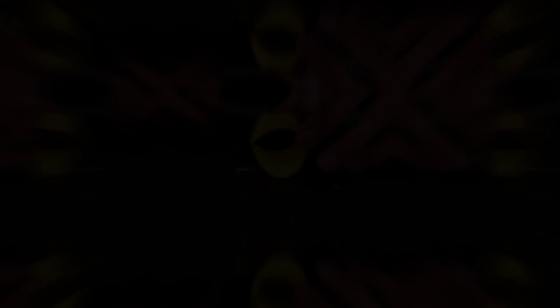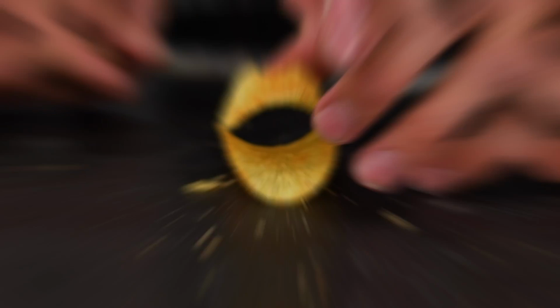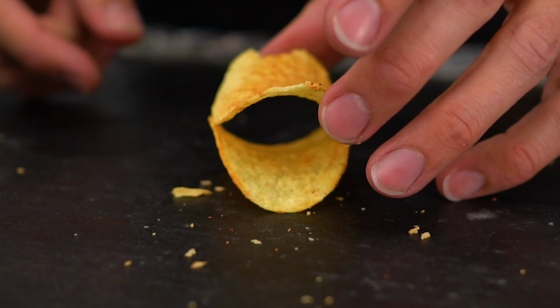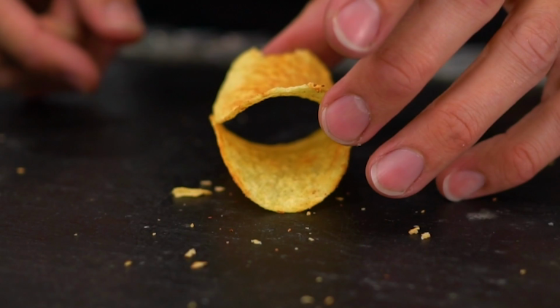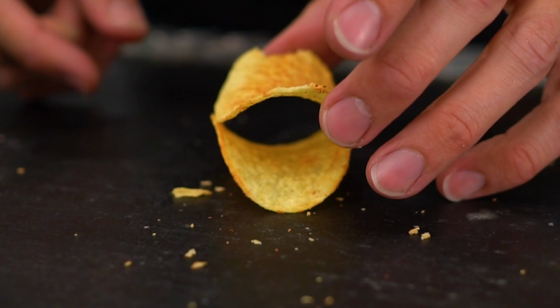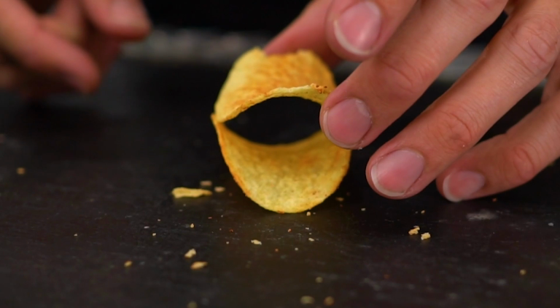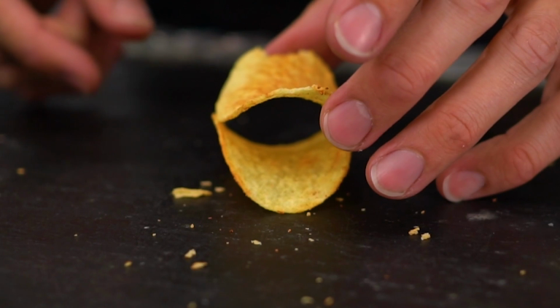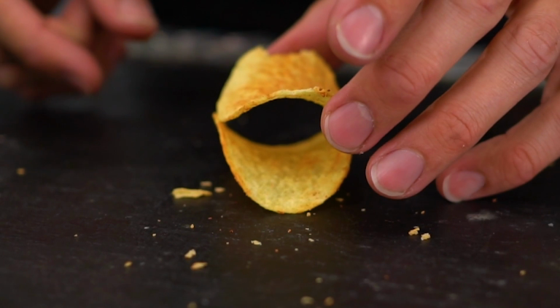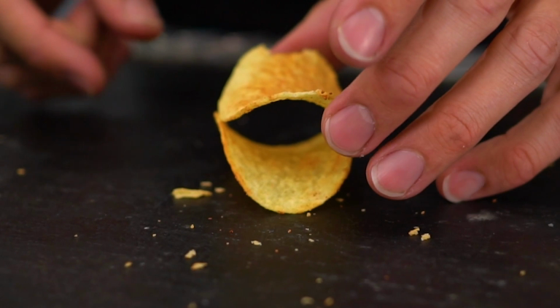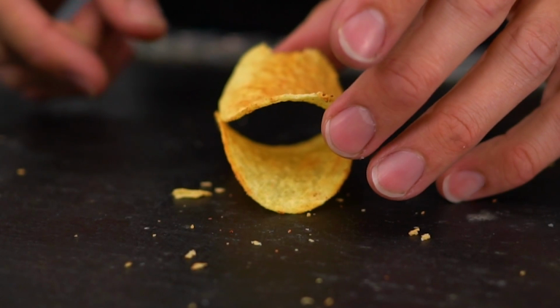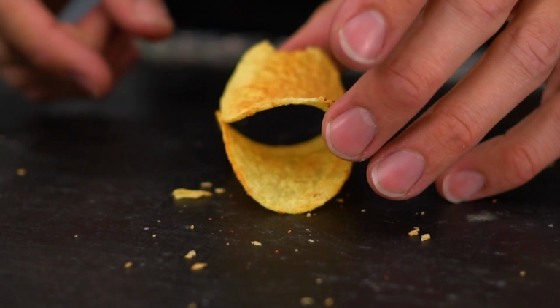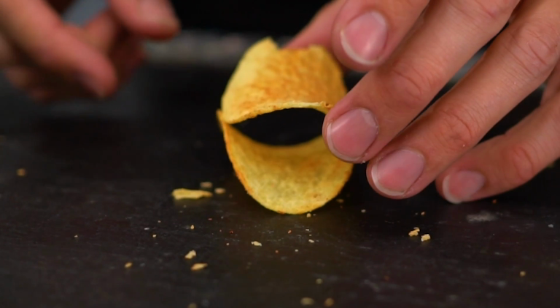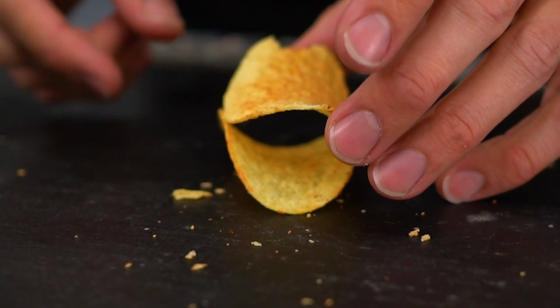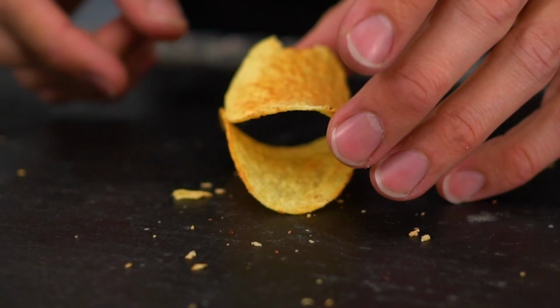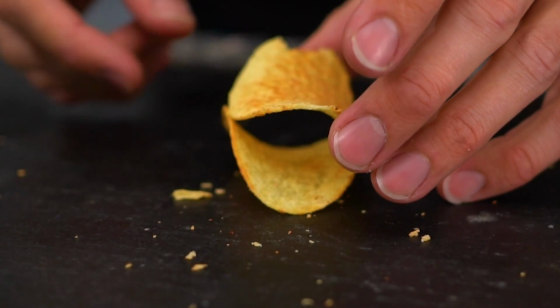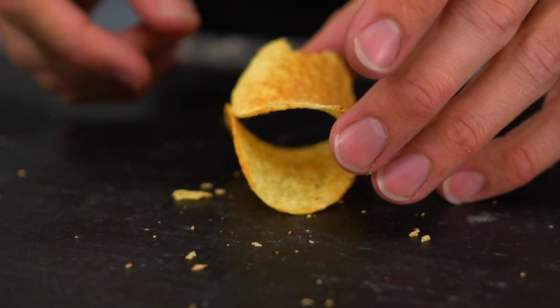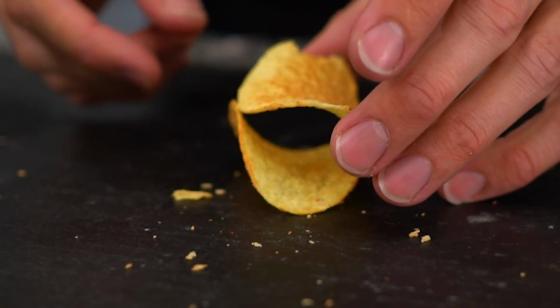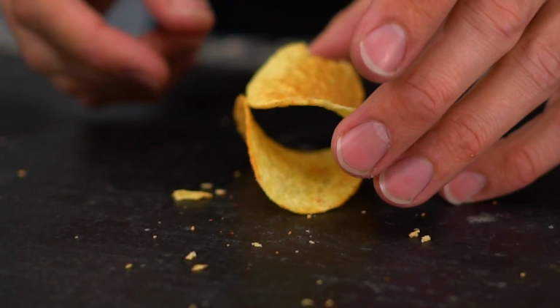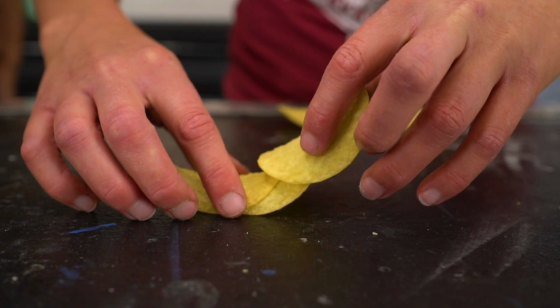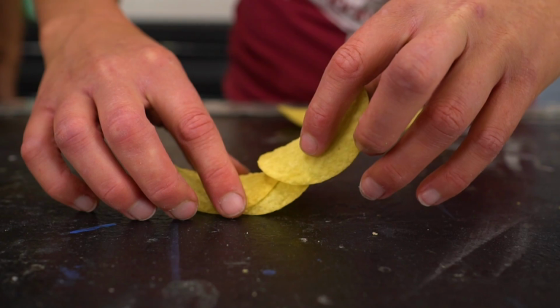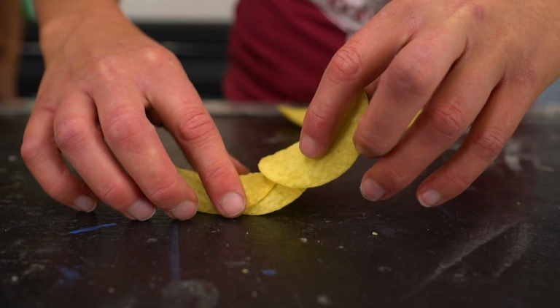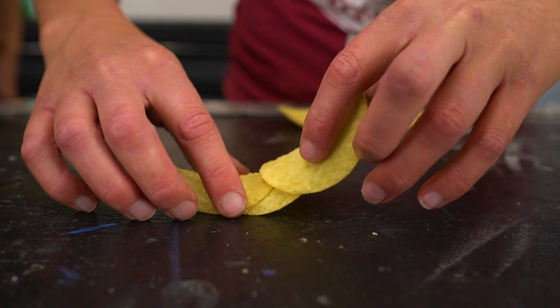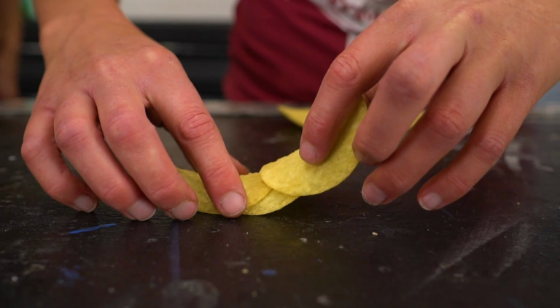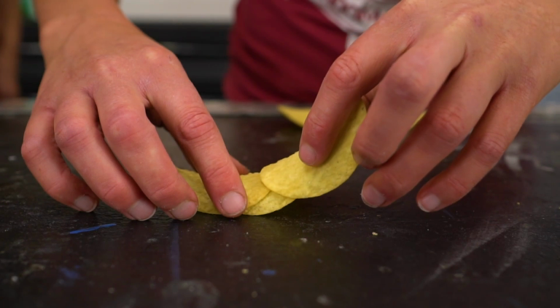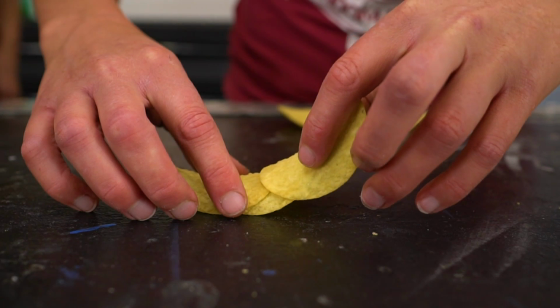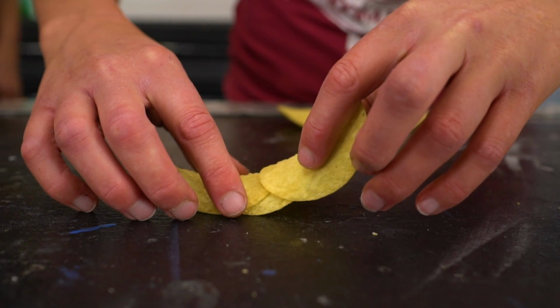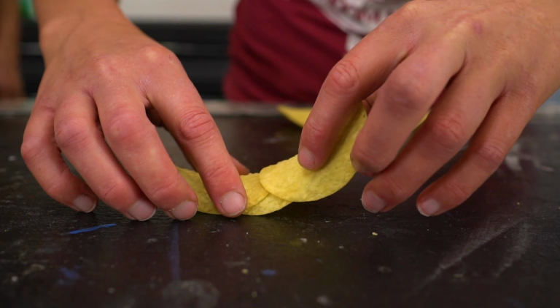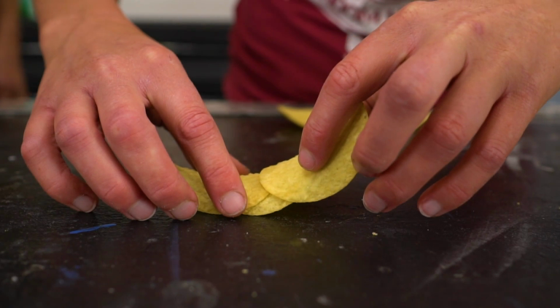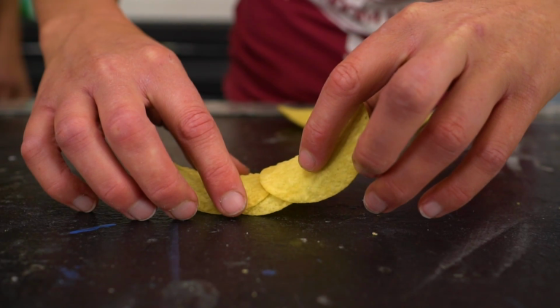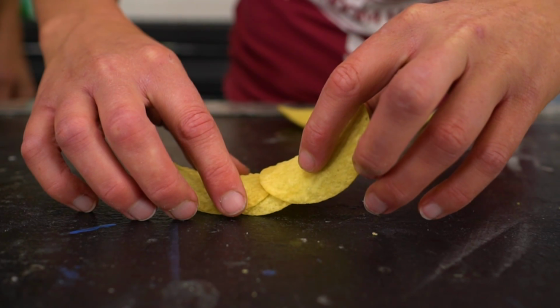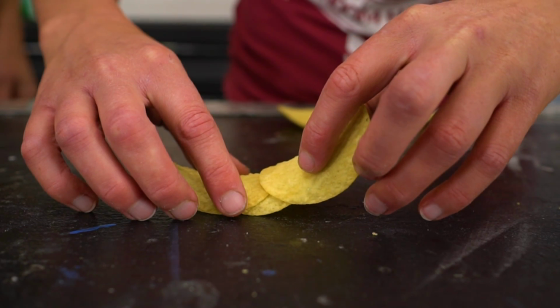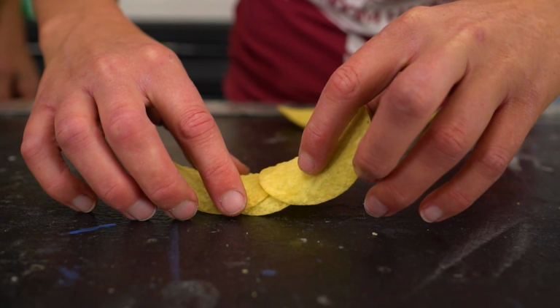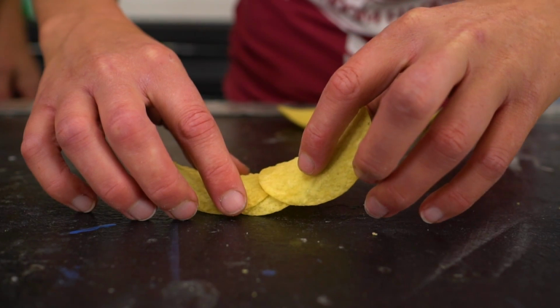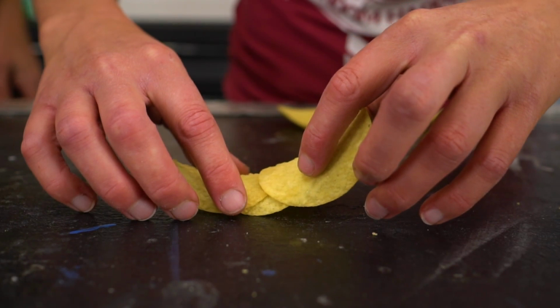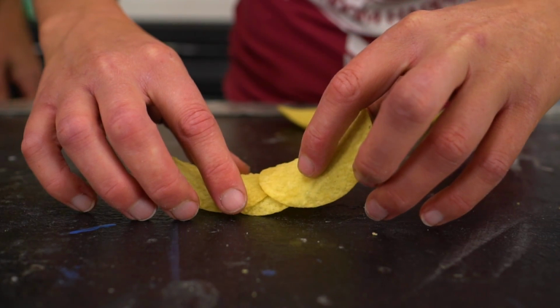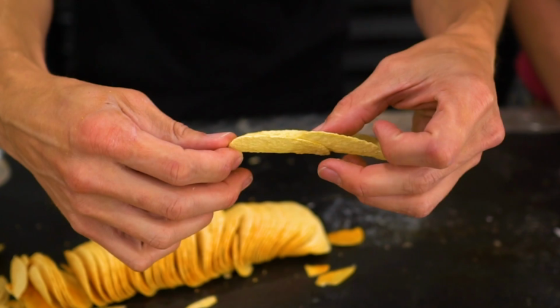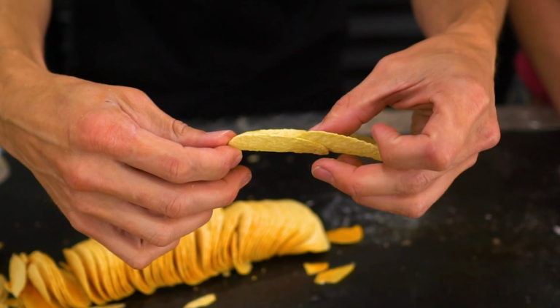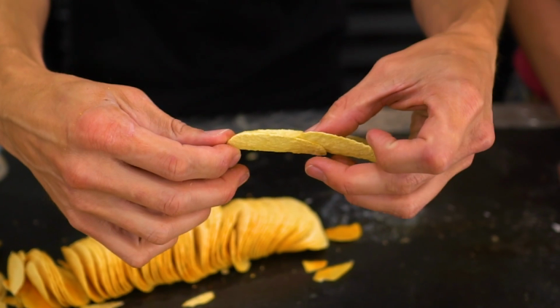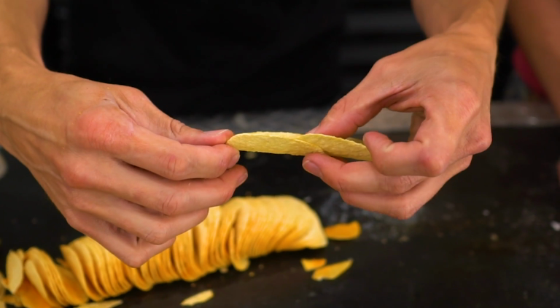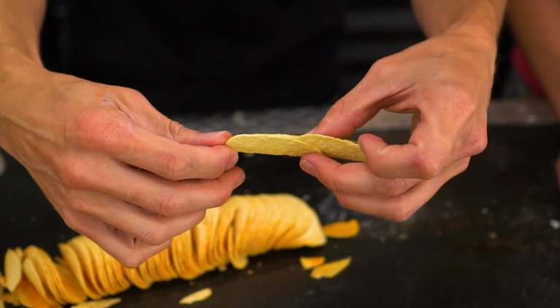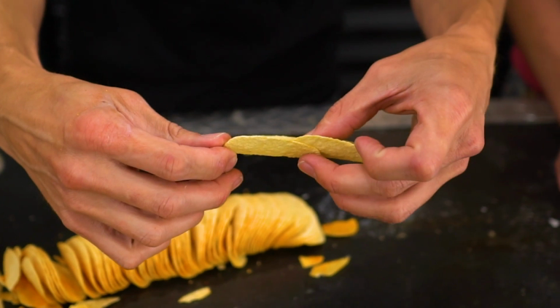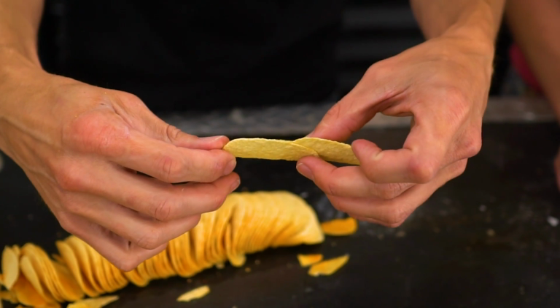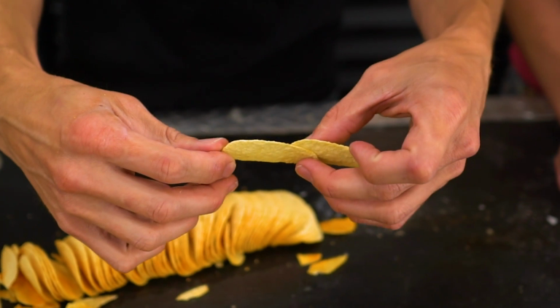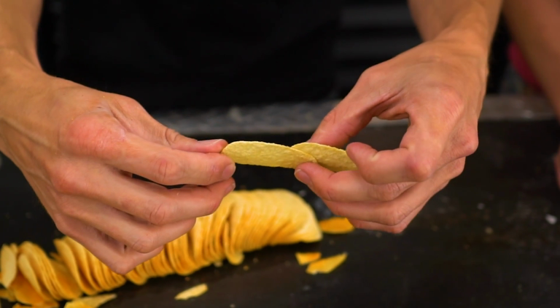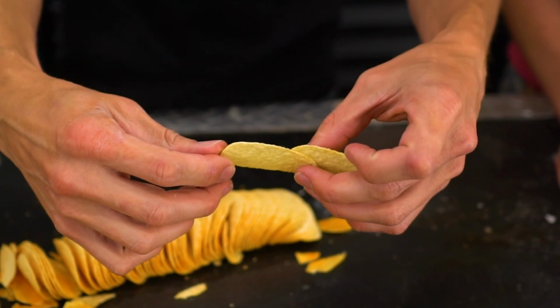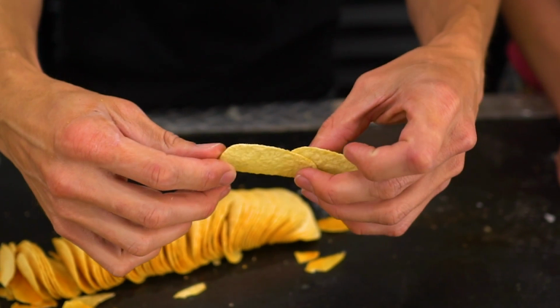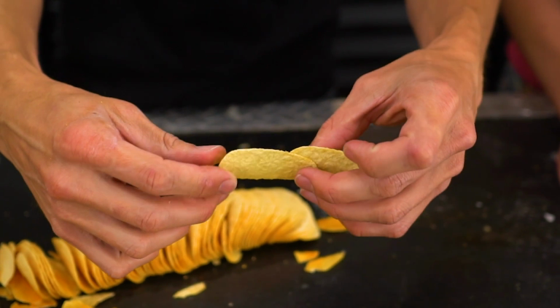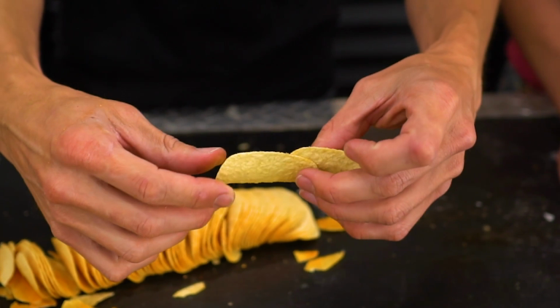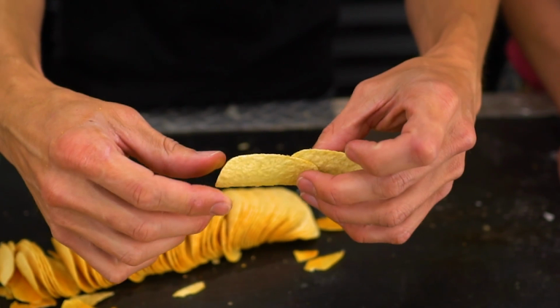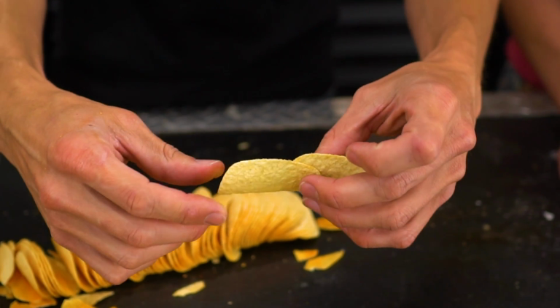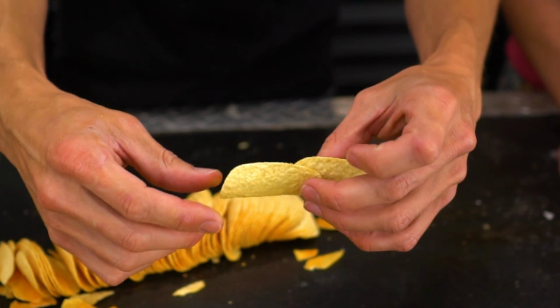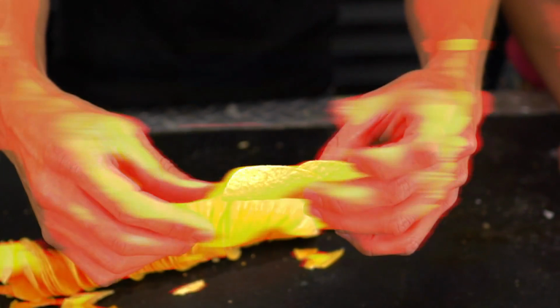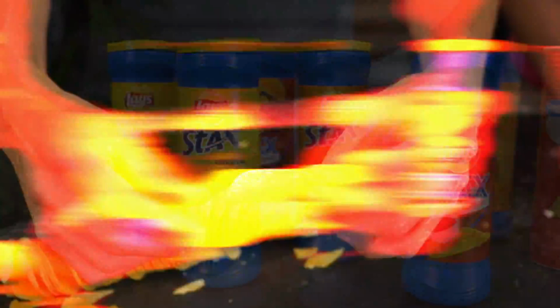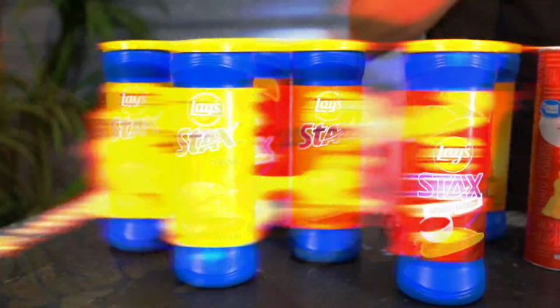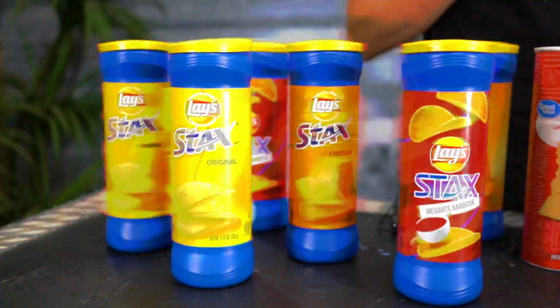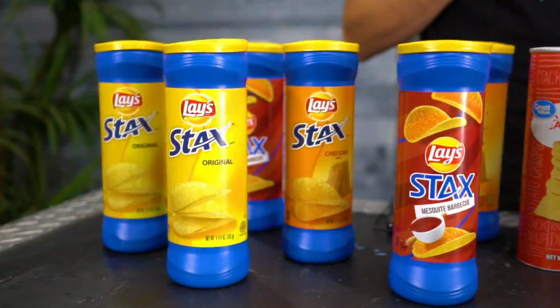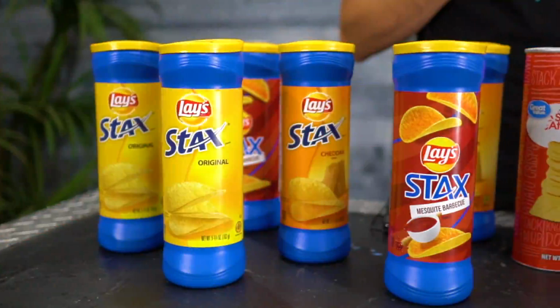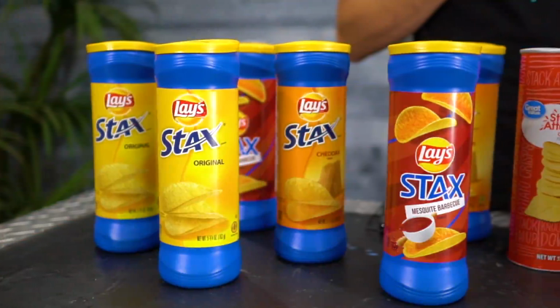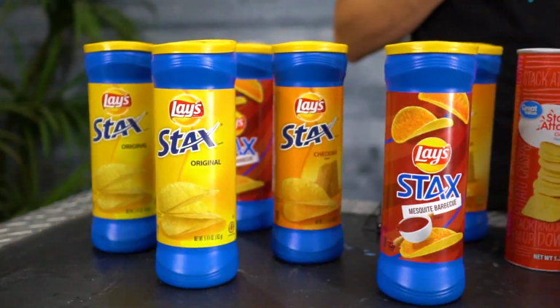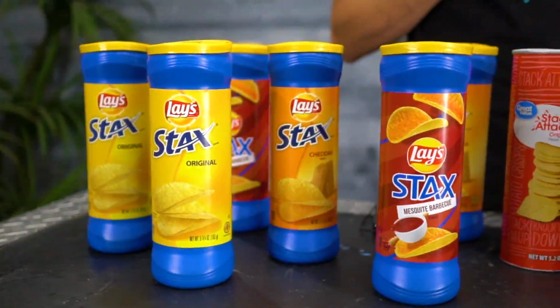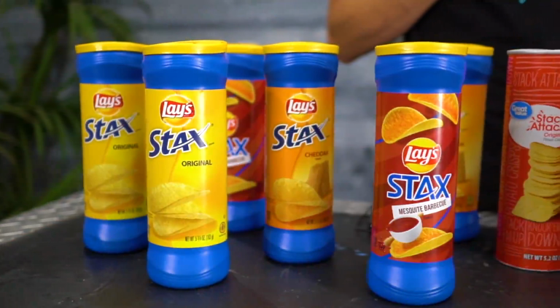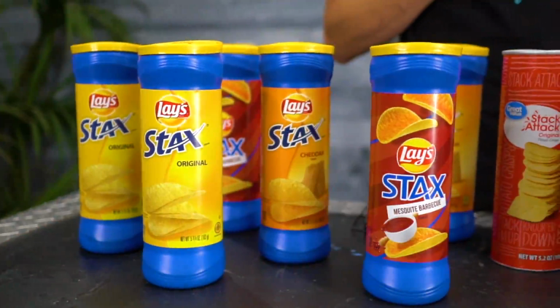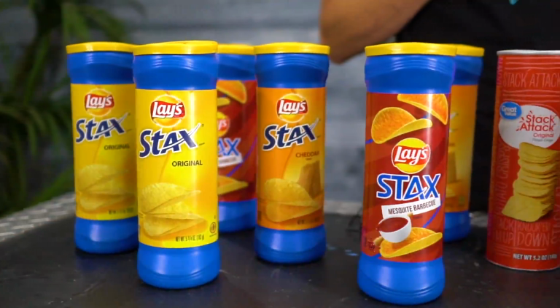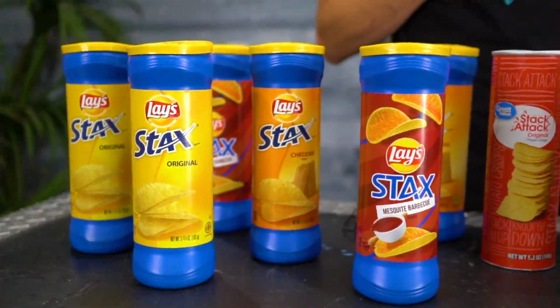In today's video, we are taking a look at a trick that a few YouTubers have already tried. Can you stack circles with Pringles, and will other brands work too?